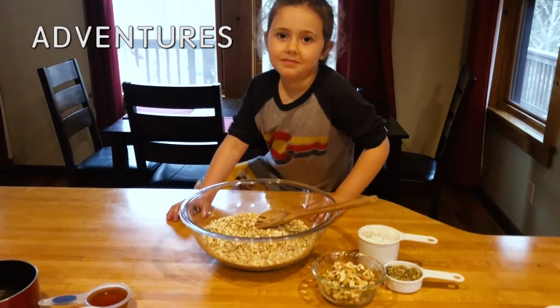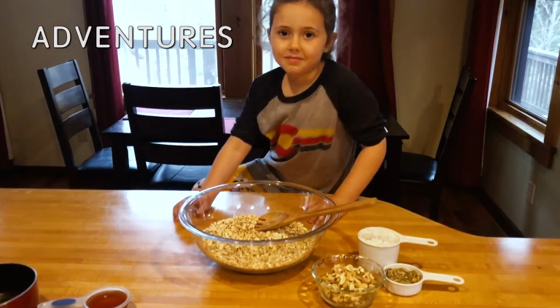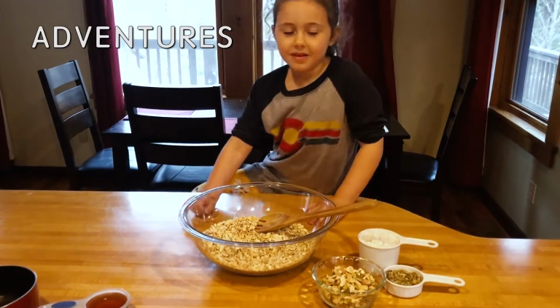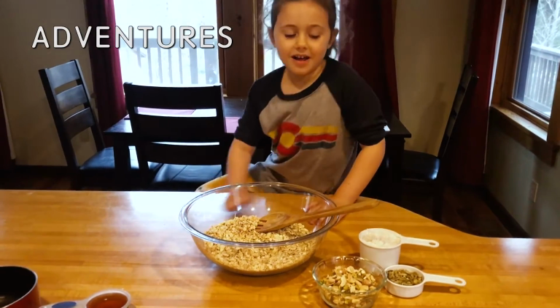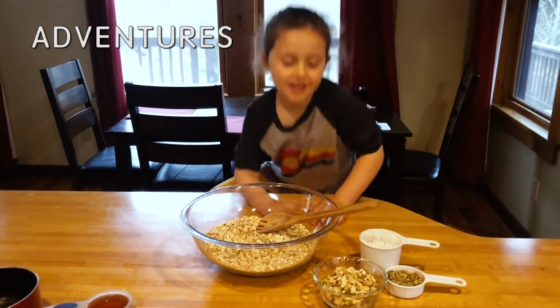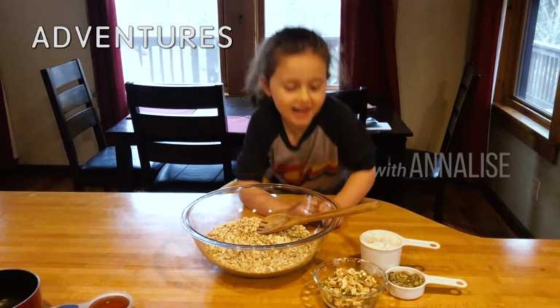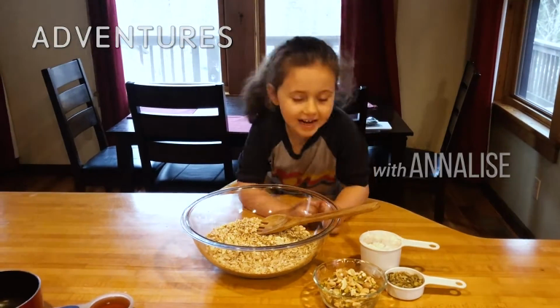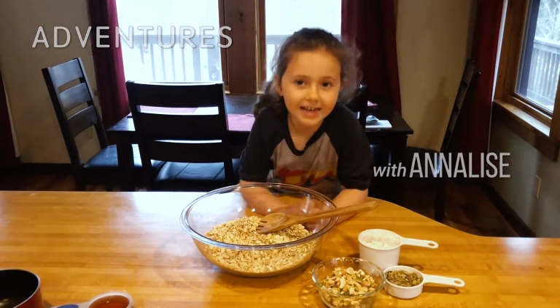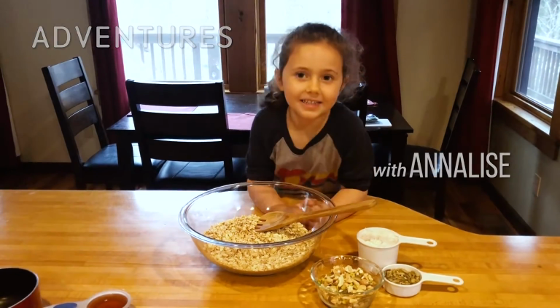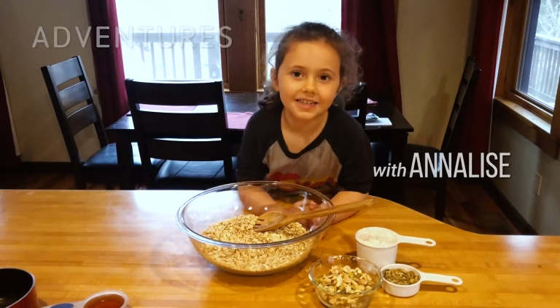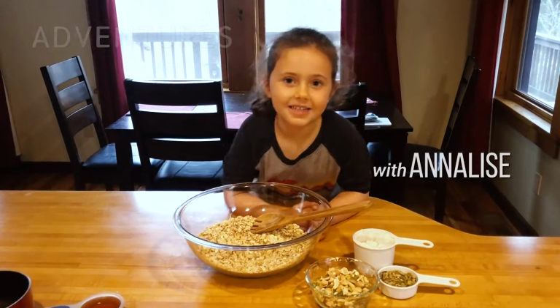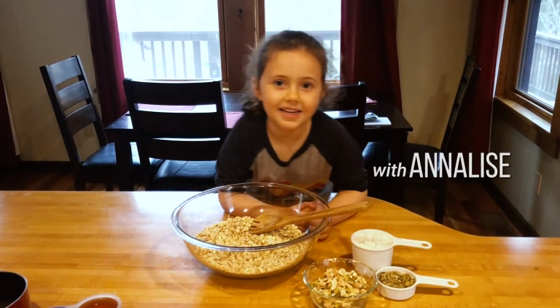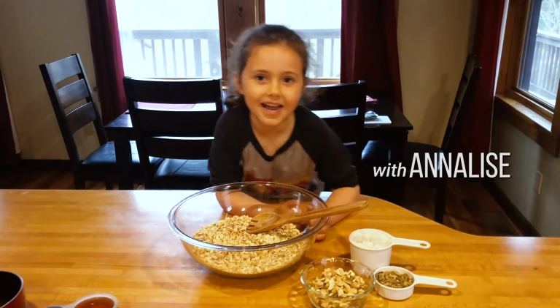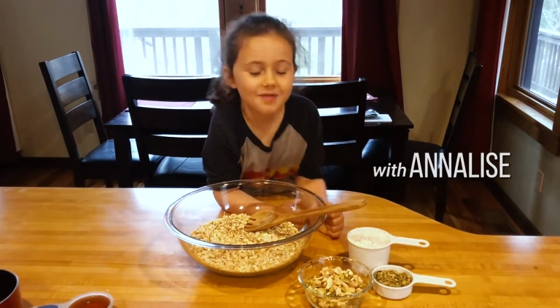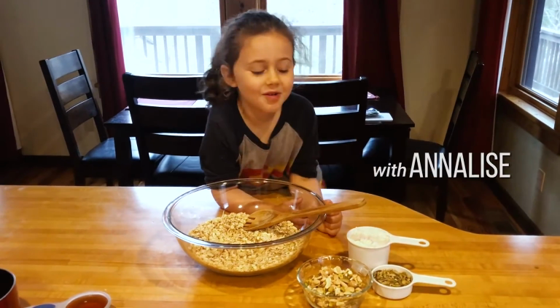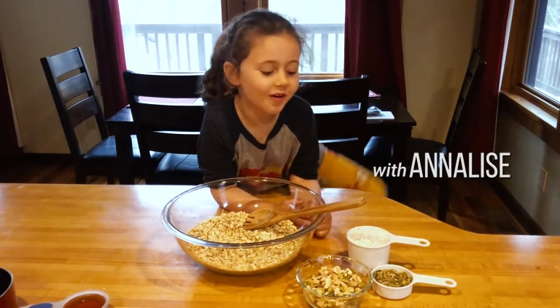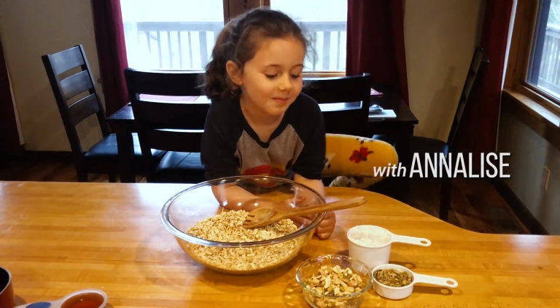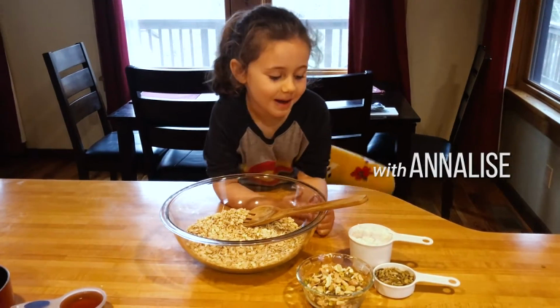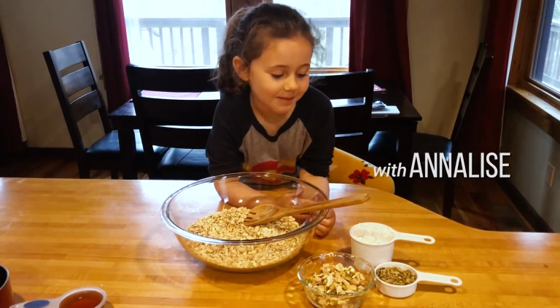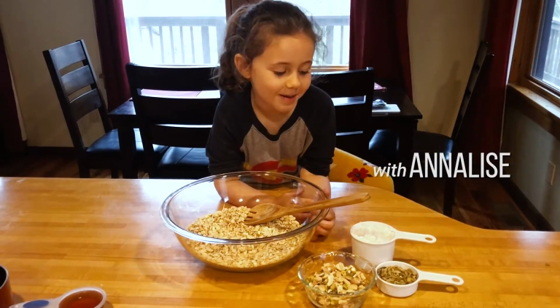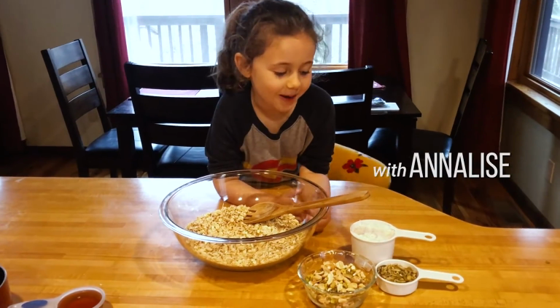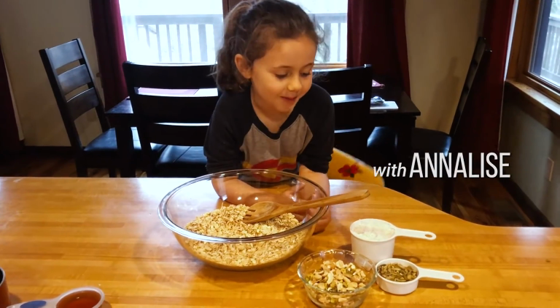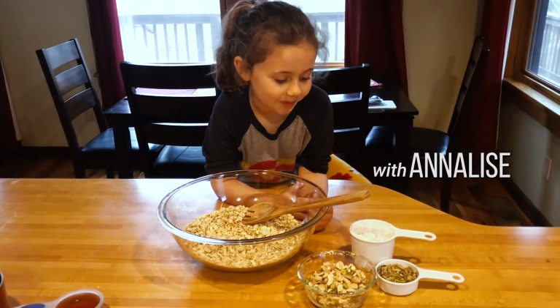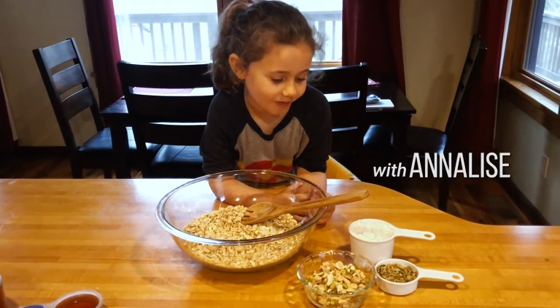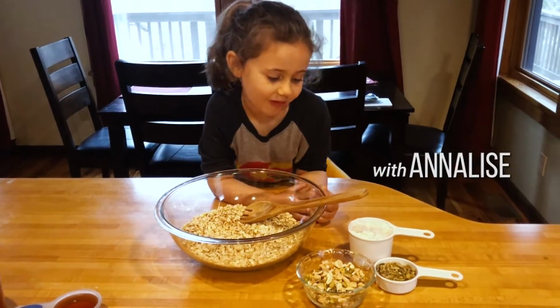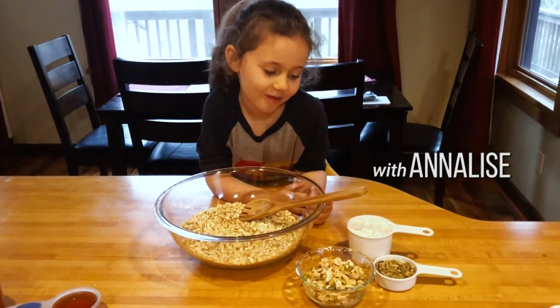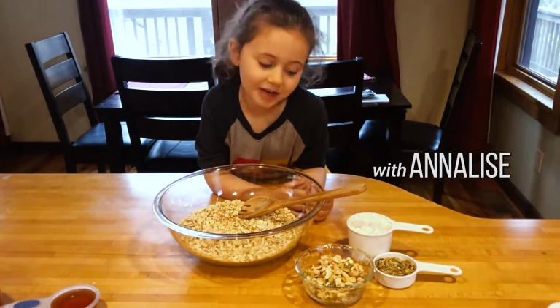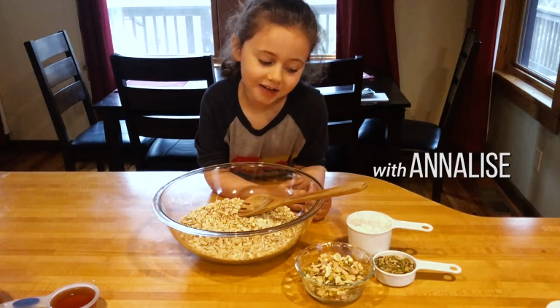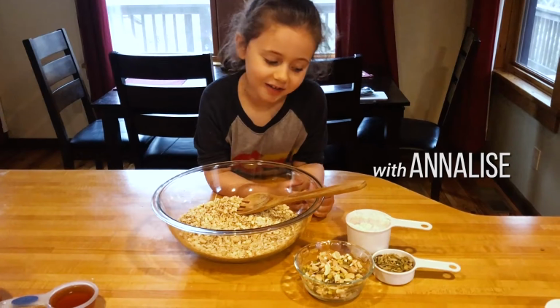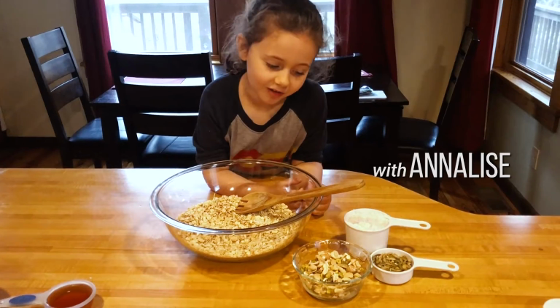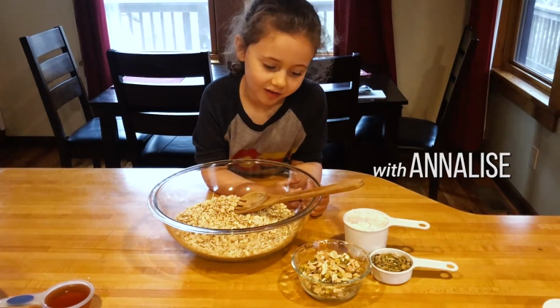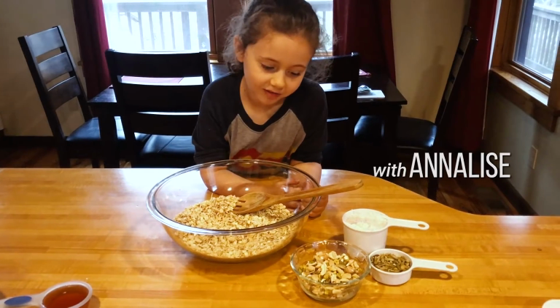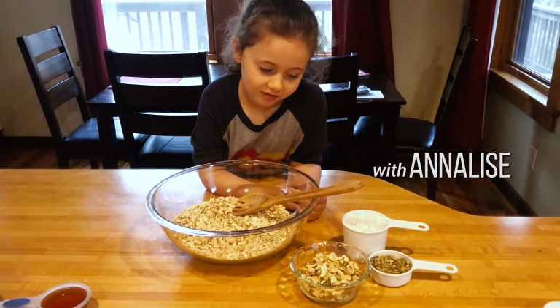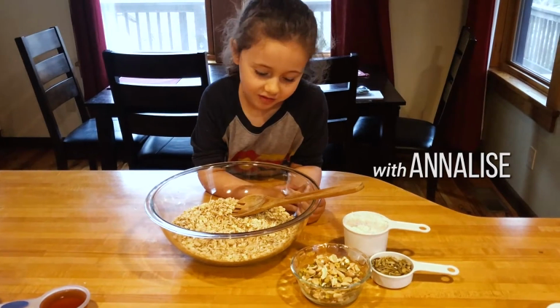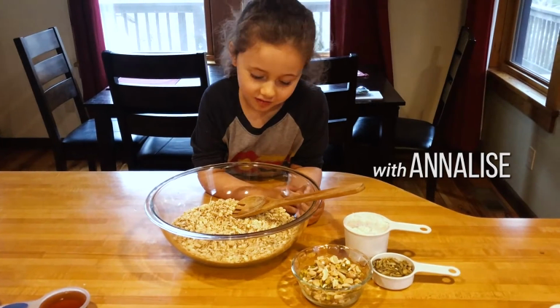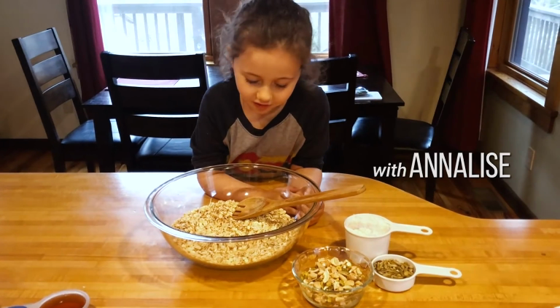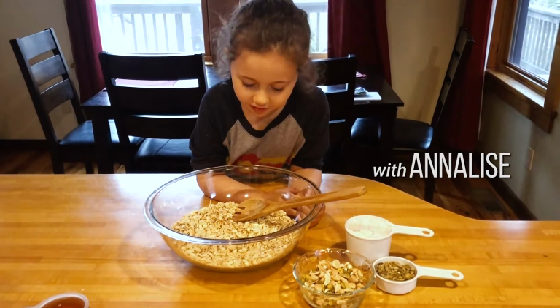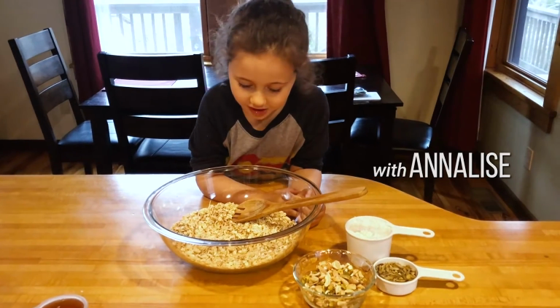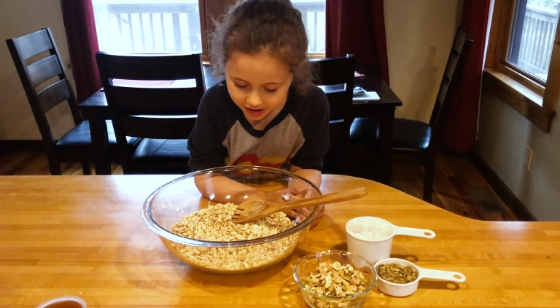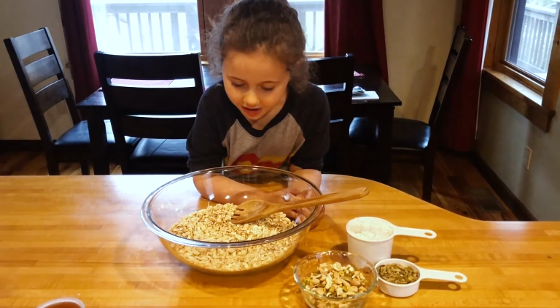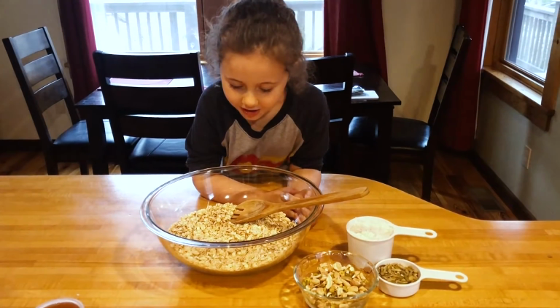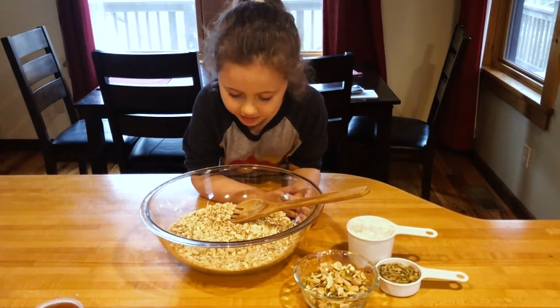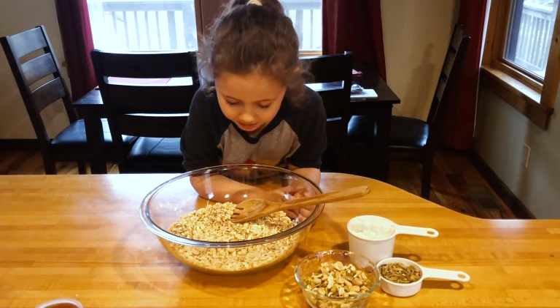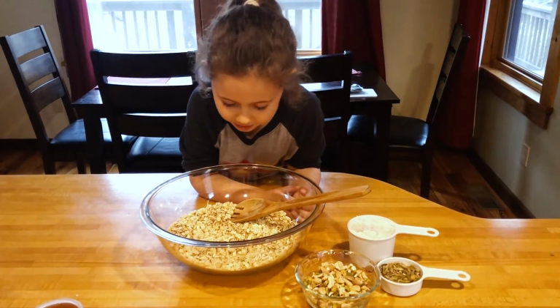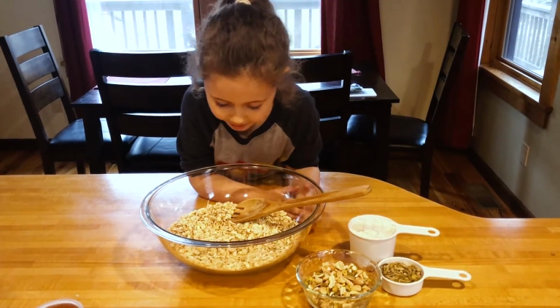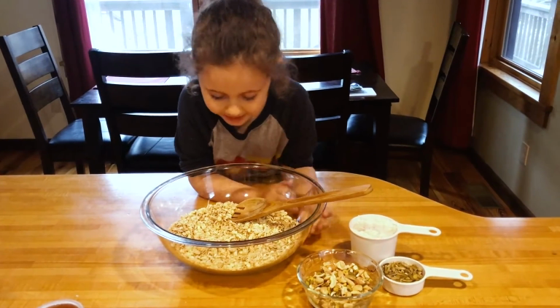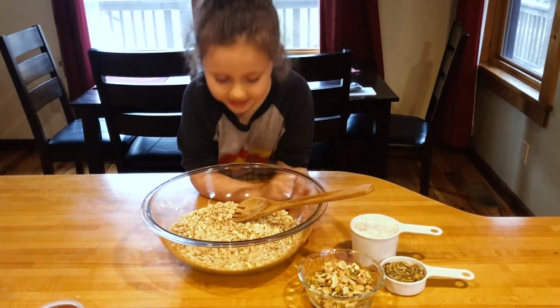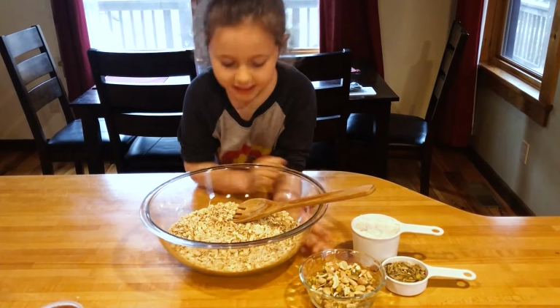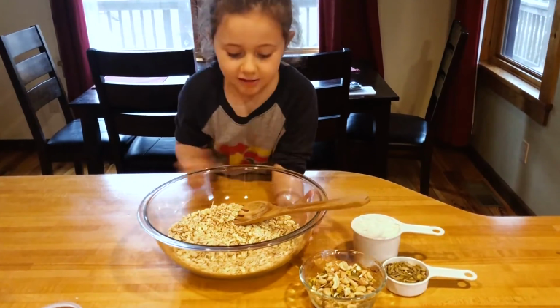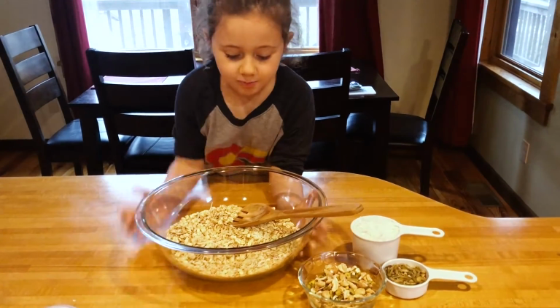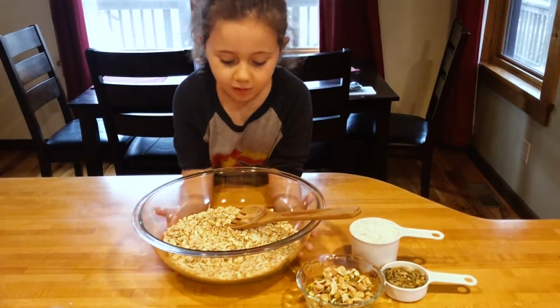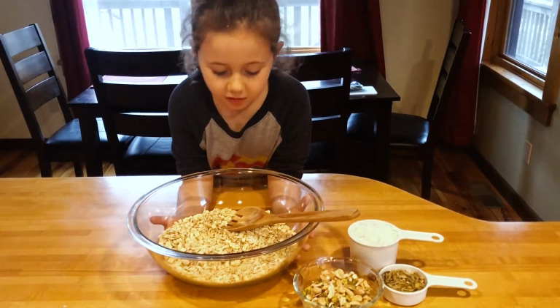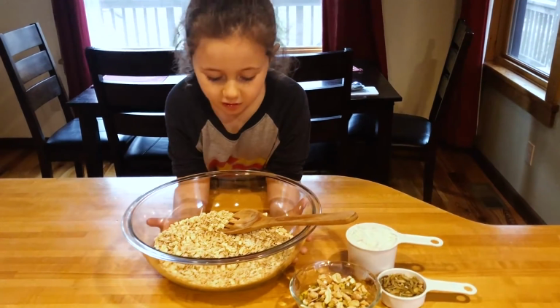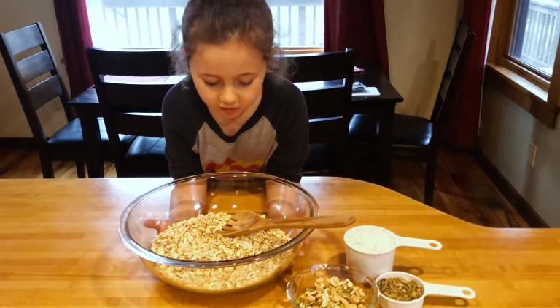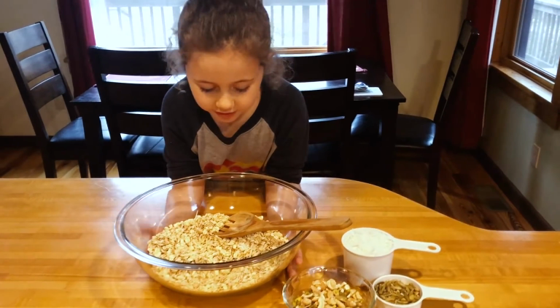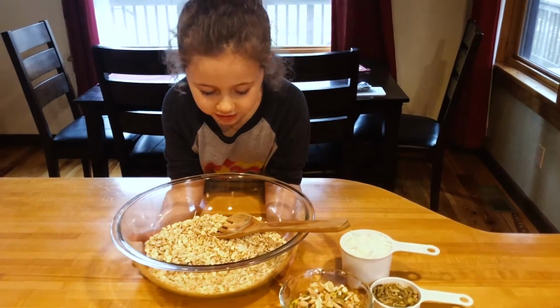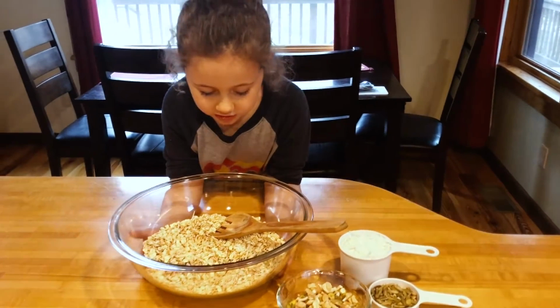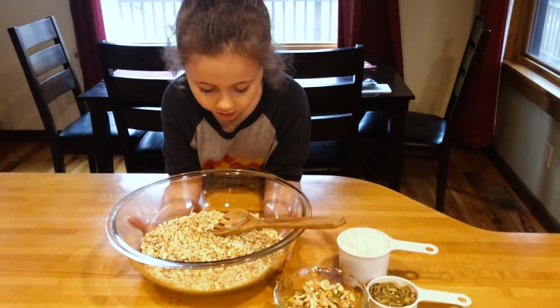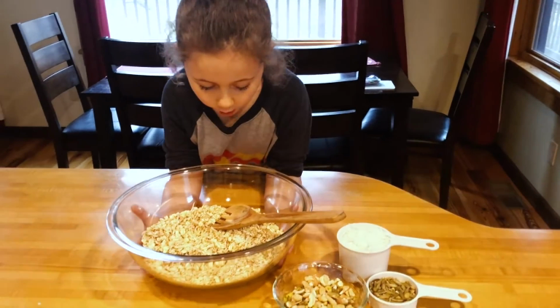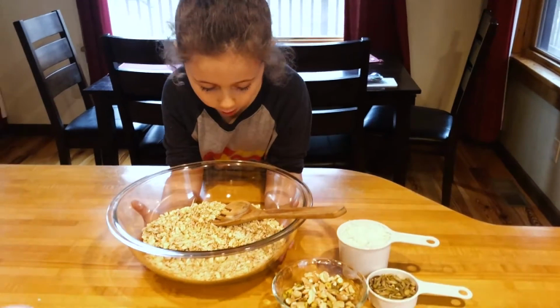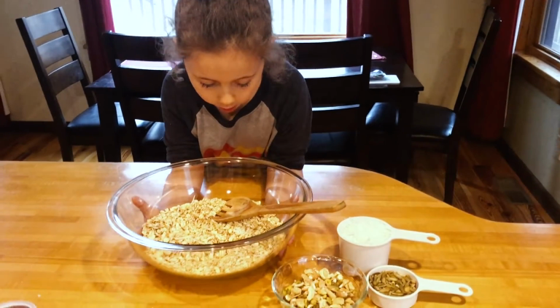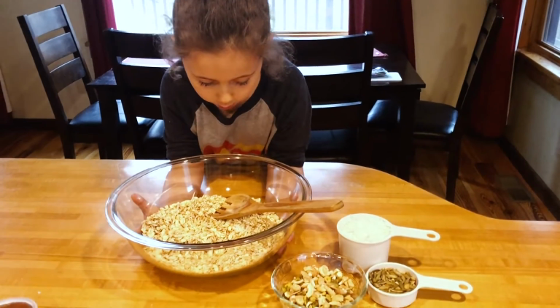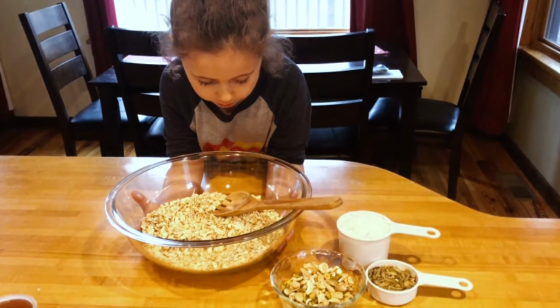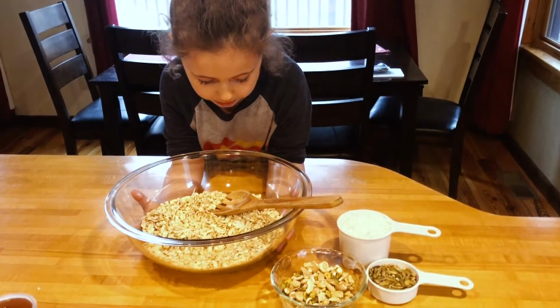Hey guys, today we're going to make my mom's favorite granola. So in this bowl, there's oats.